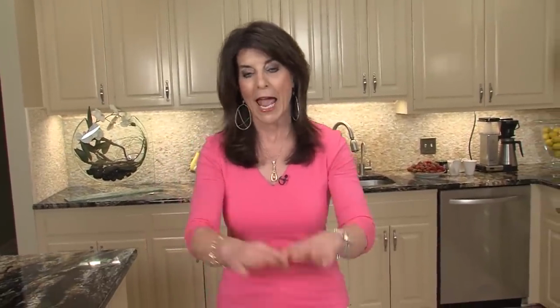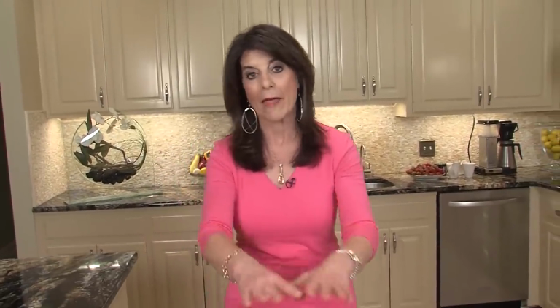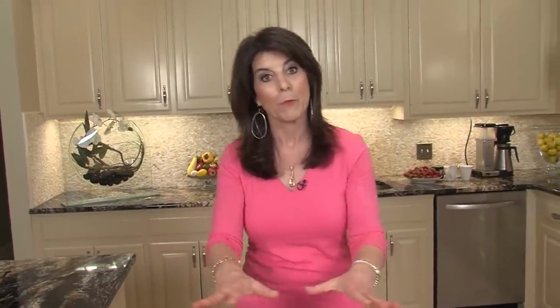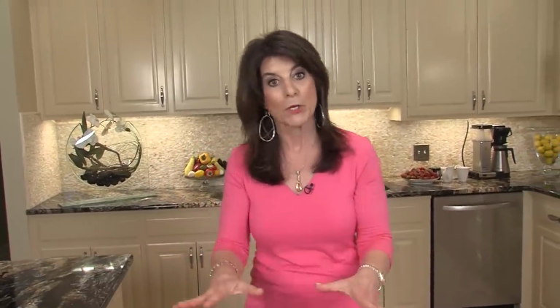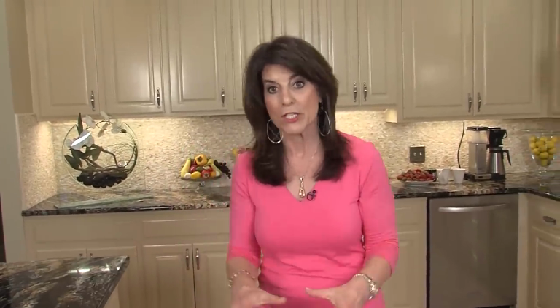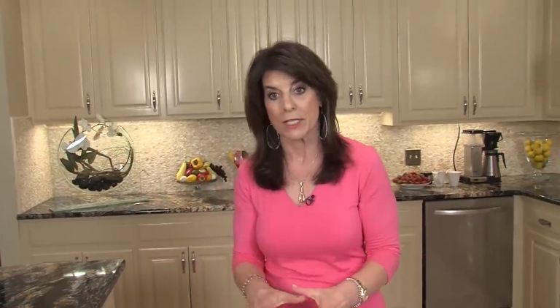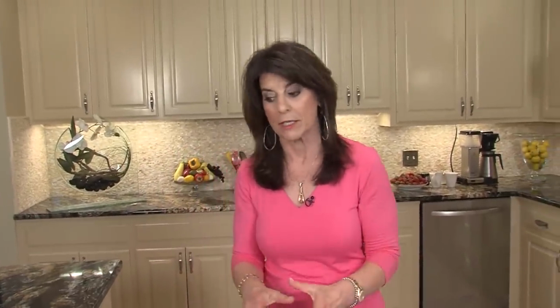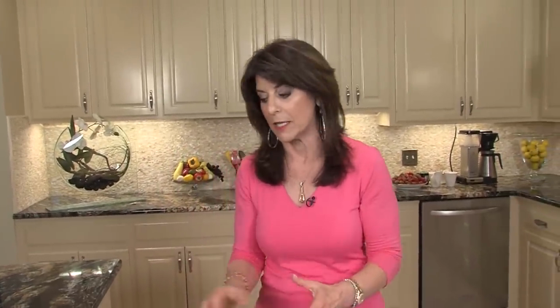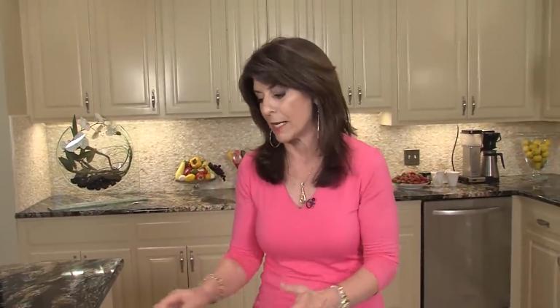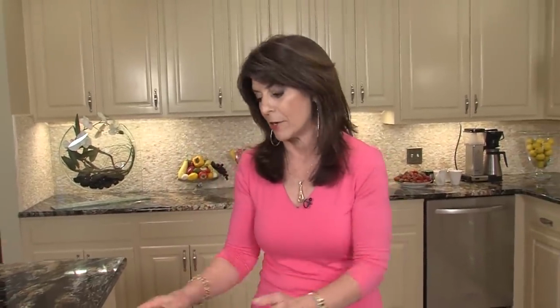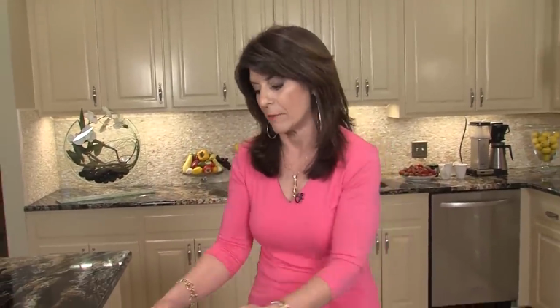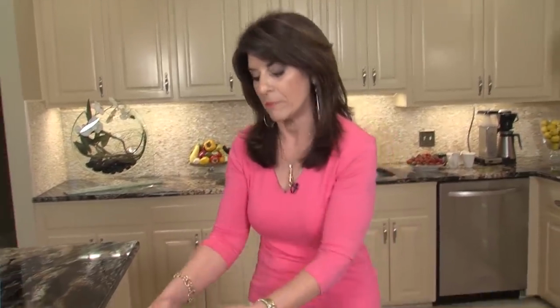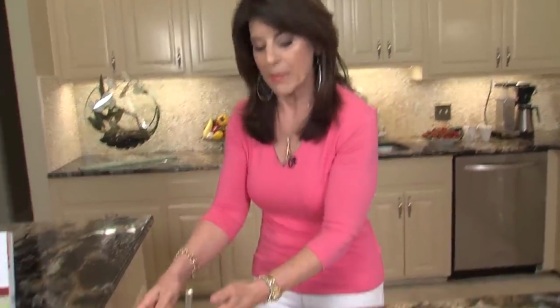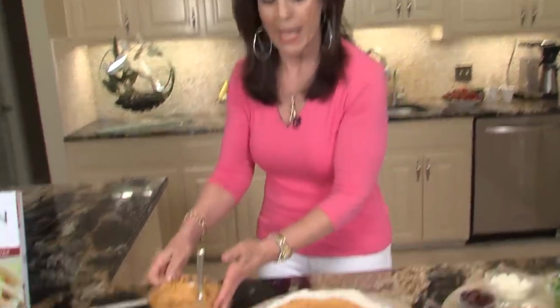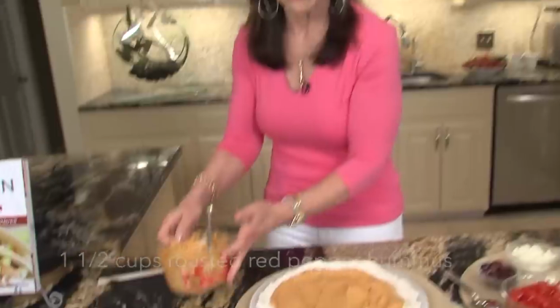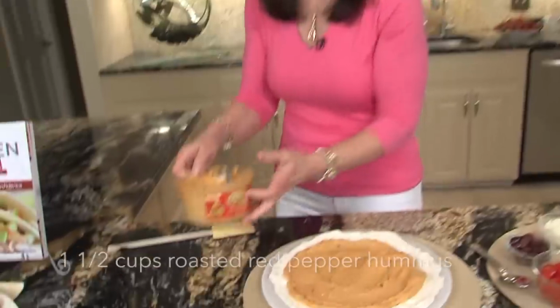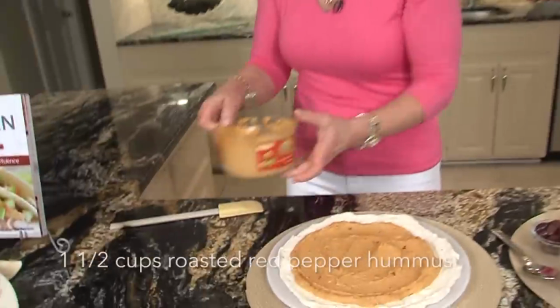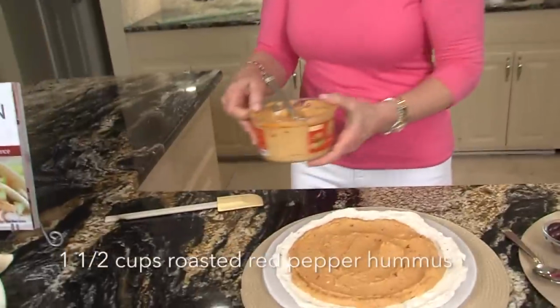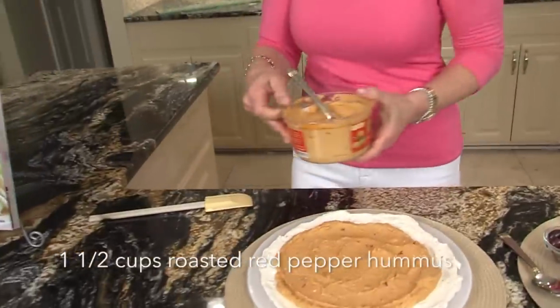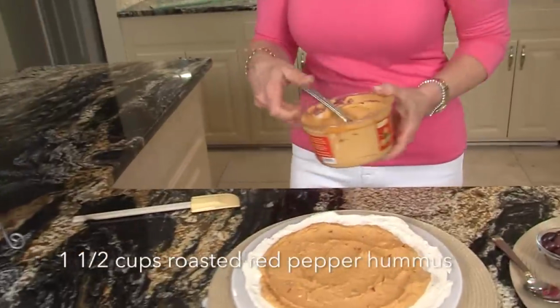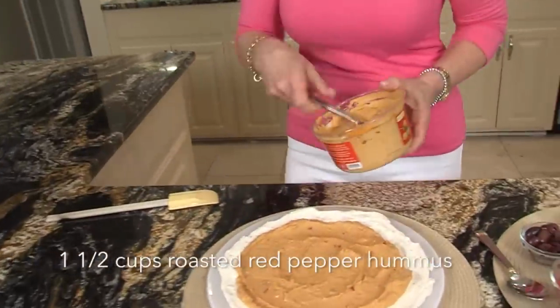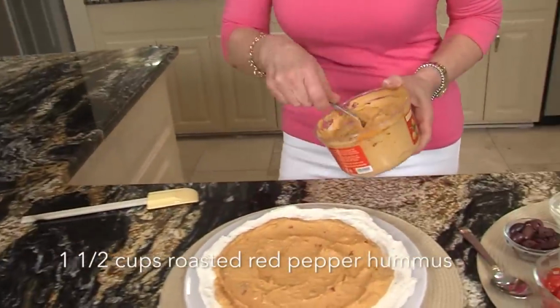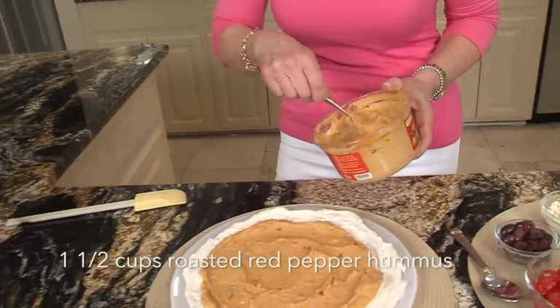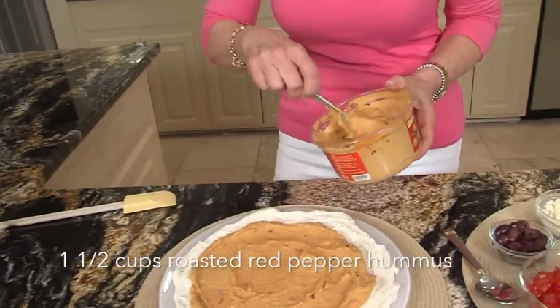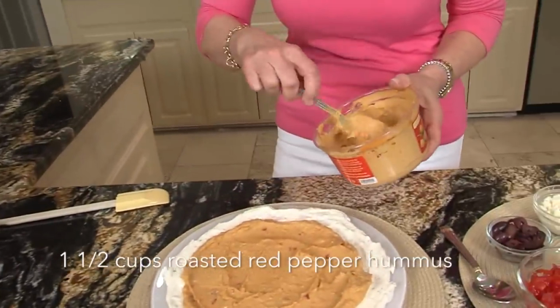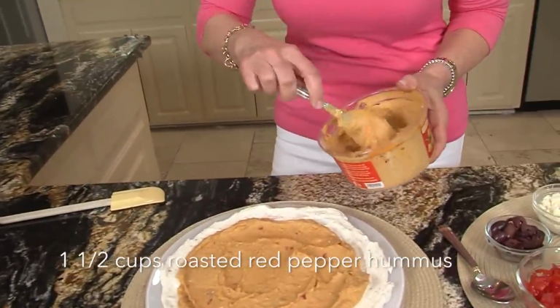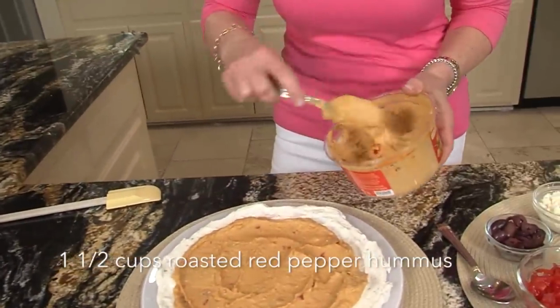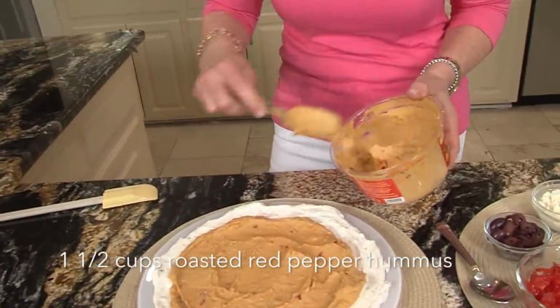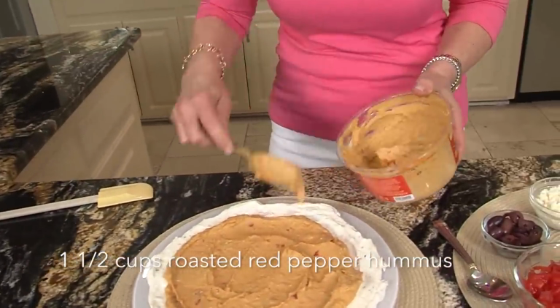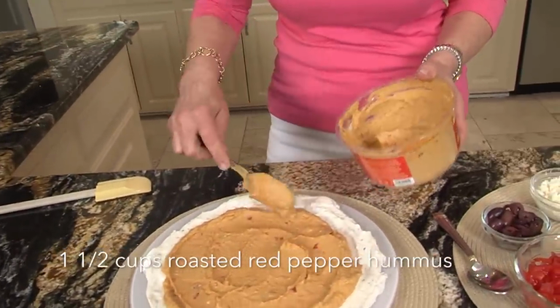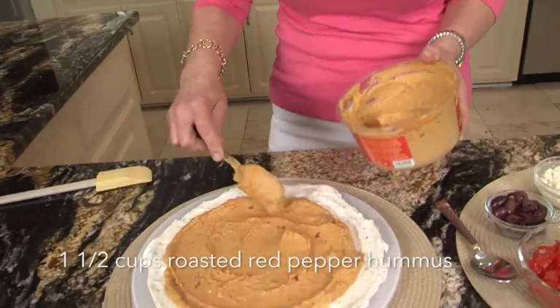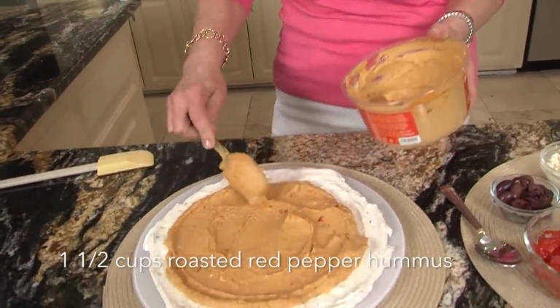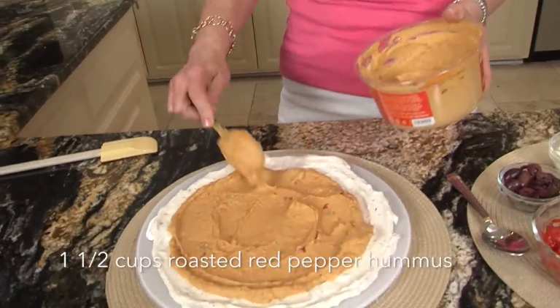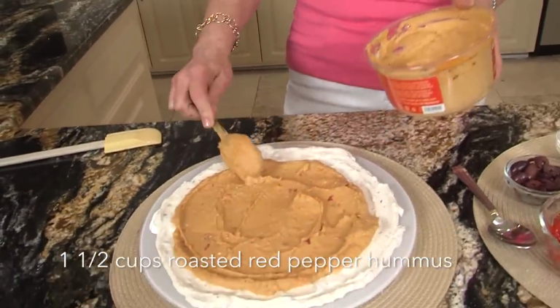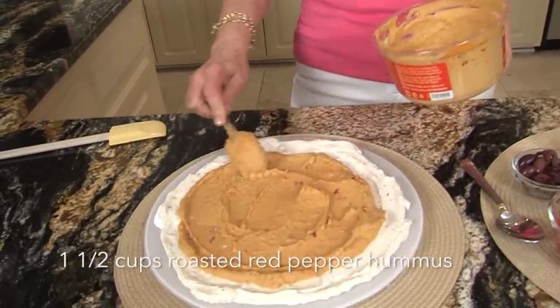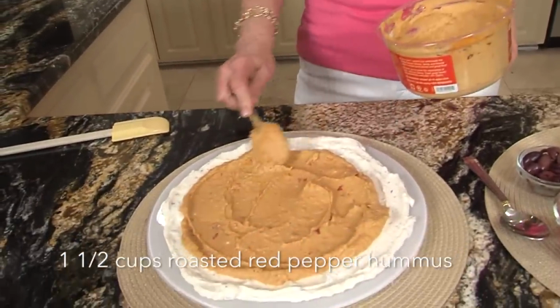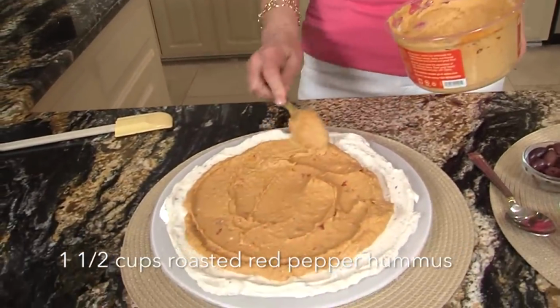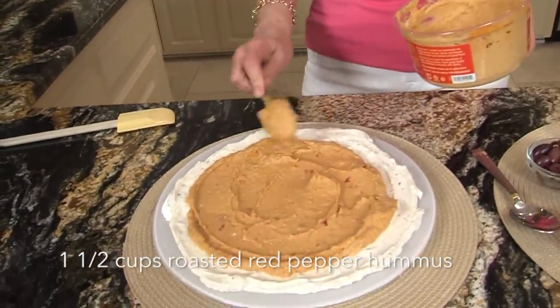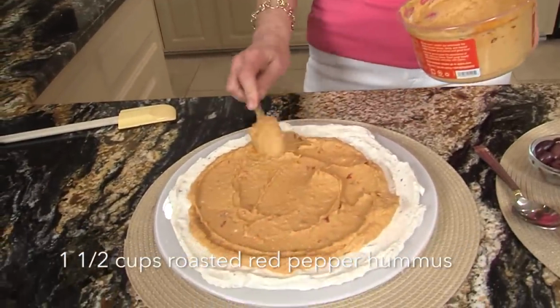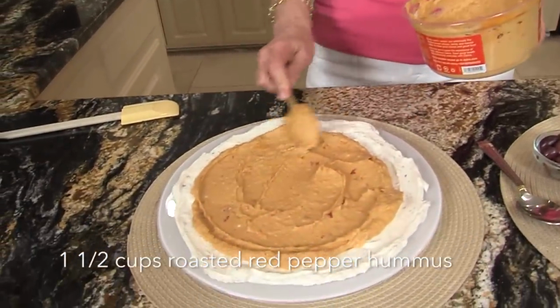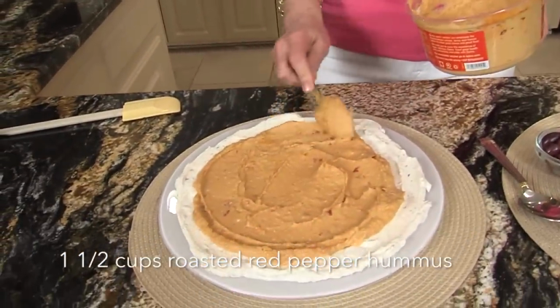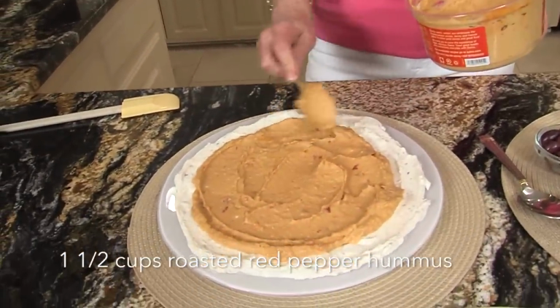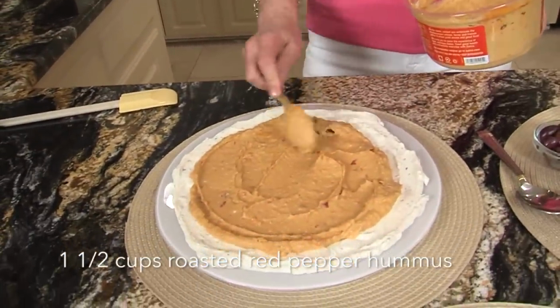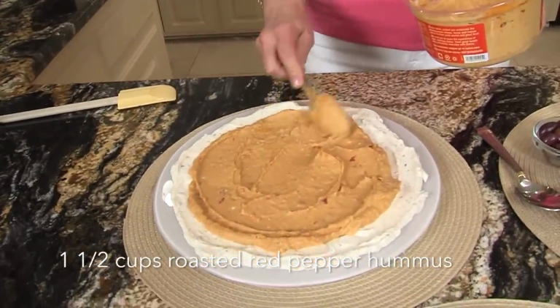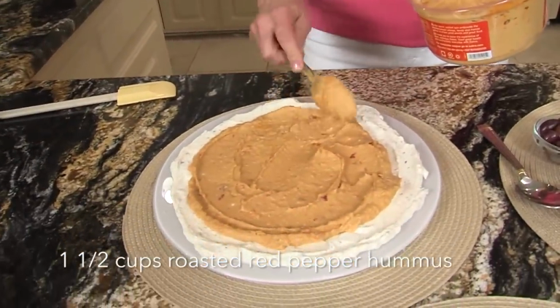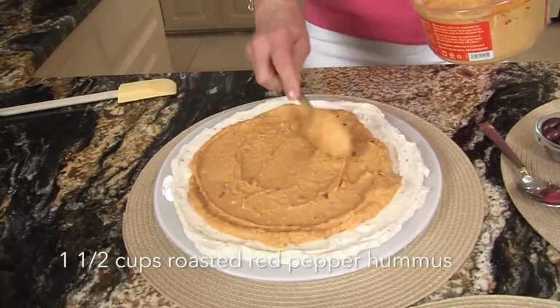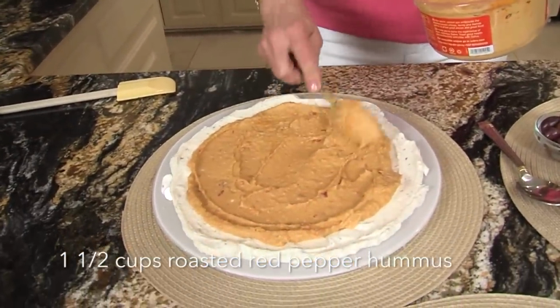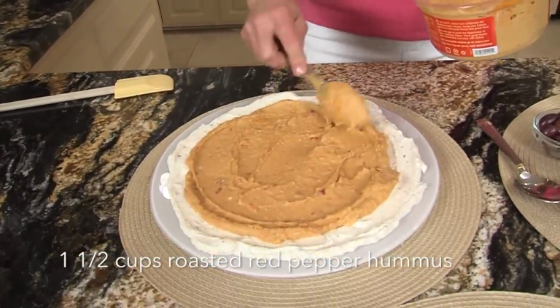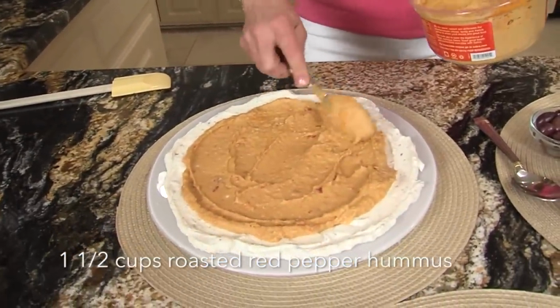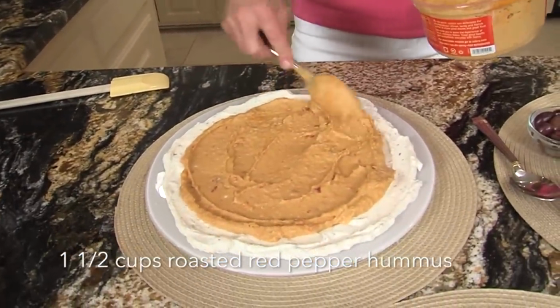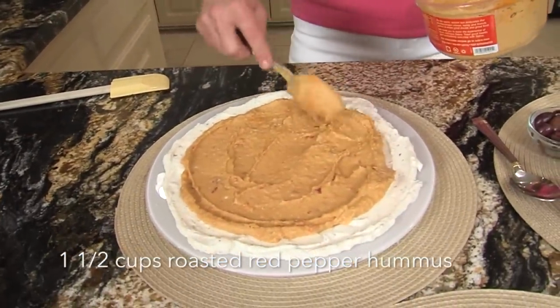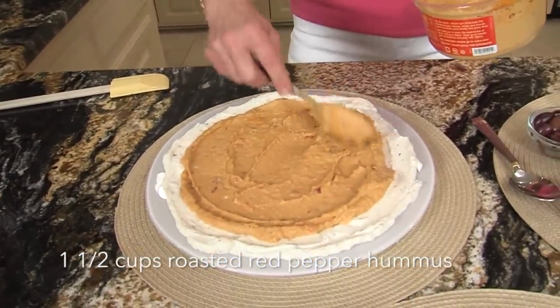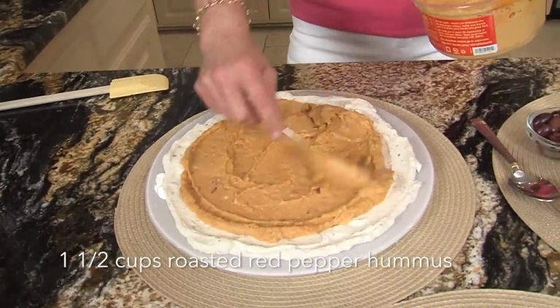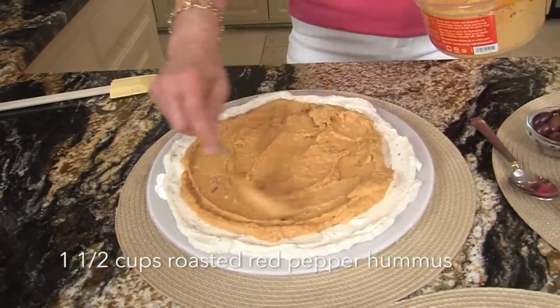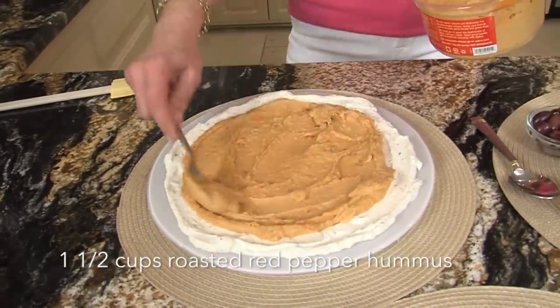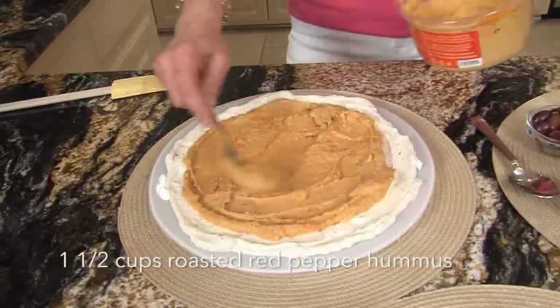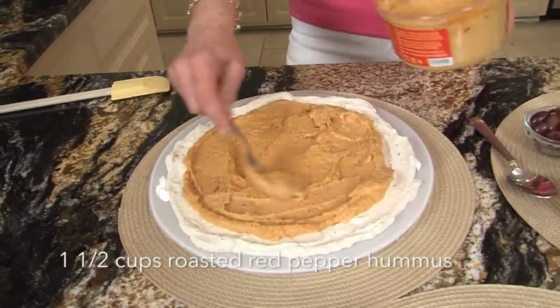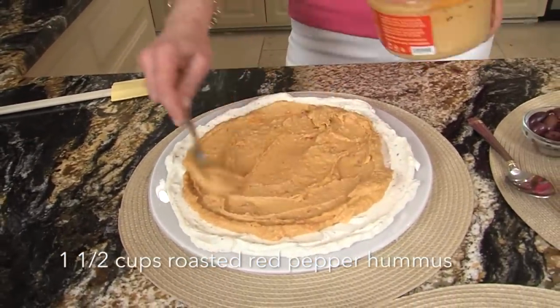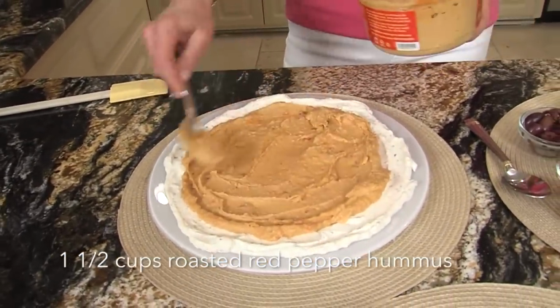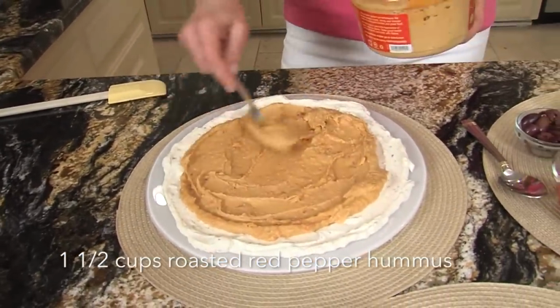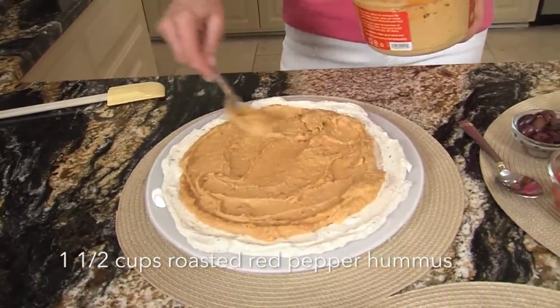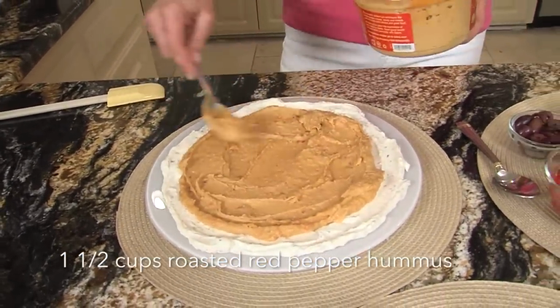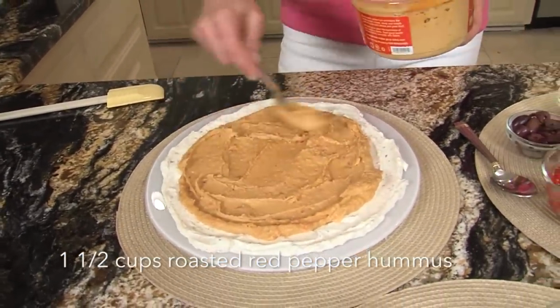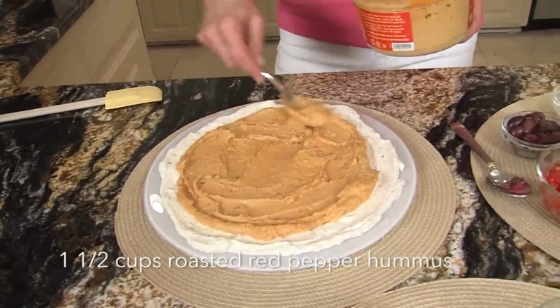Then we're just going to layer. I like the roasted red pepper hummus — it adds a little color and a little more flavor, and you just put it in.